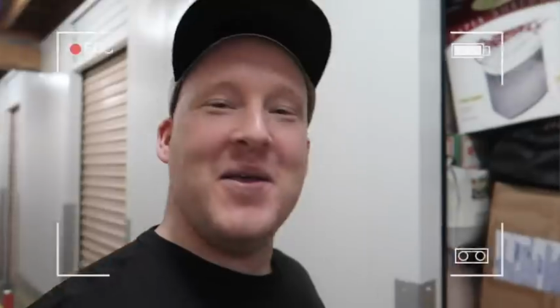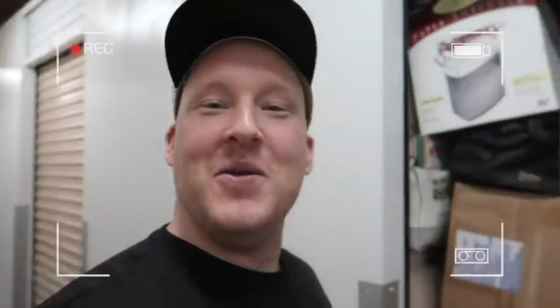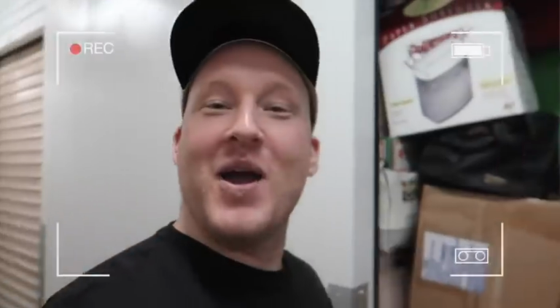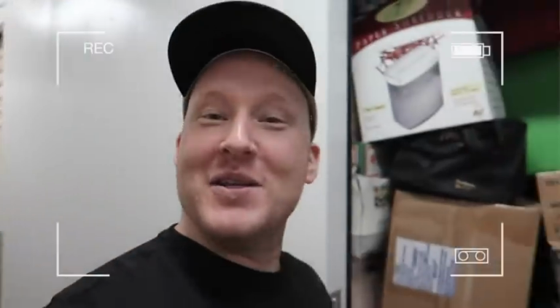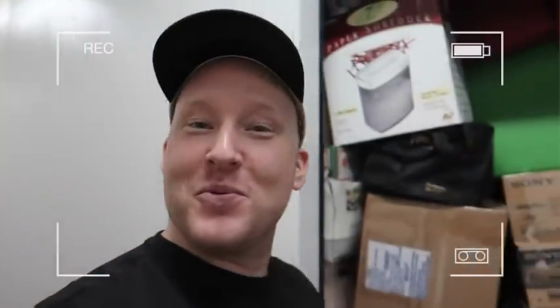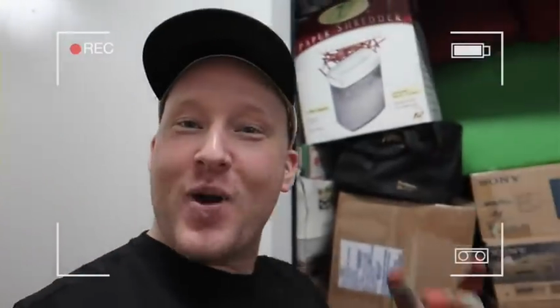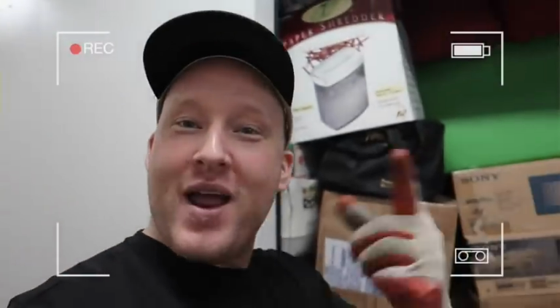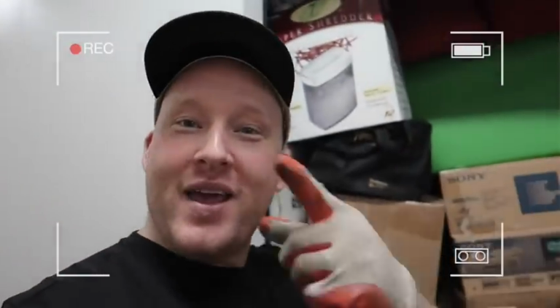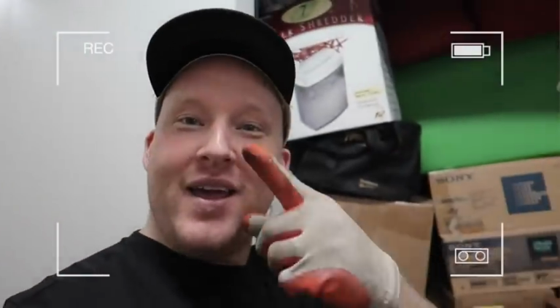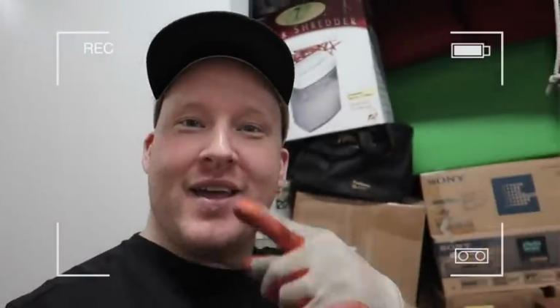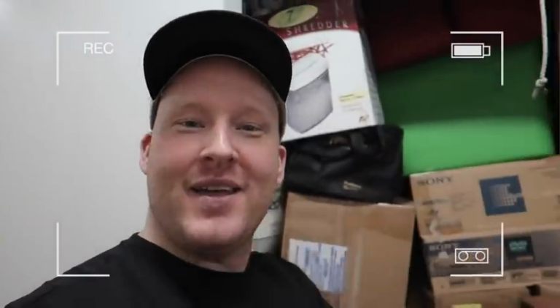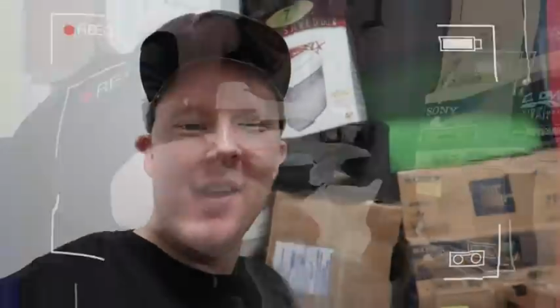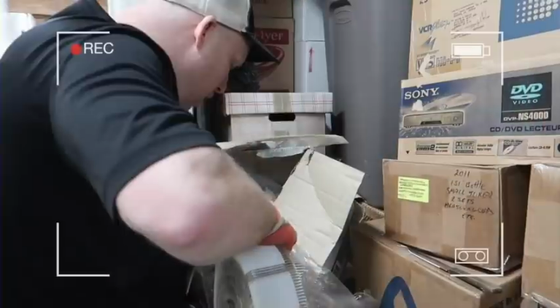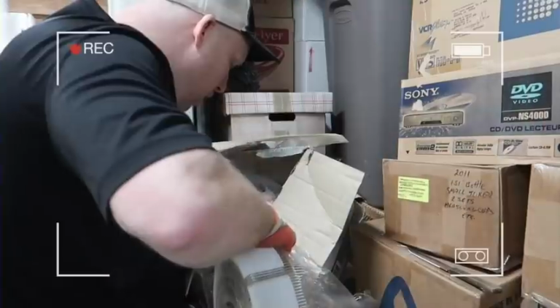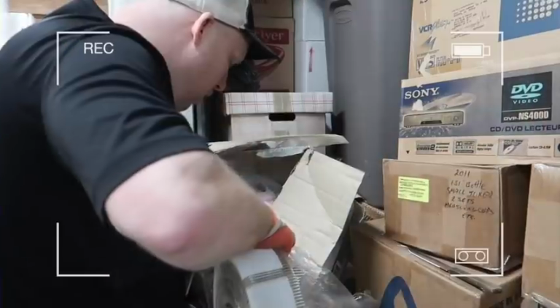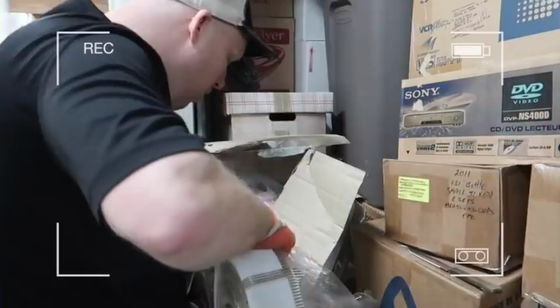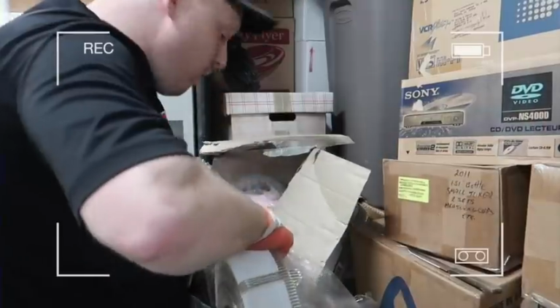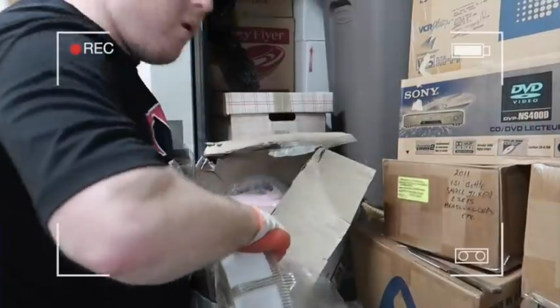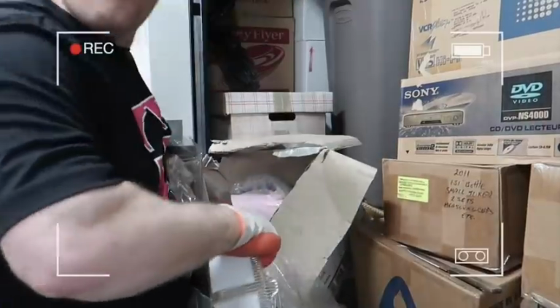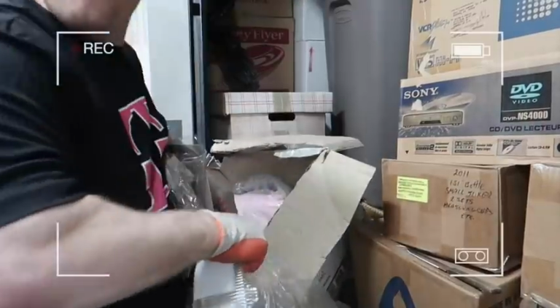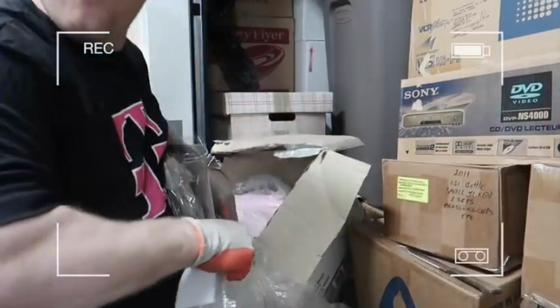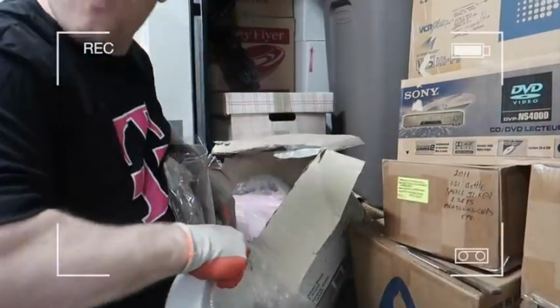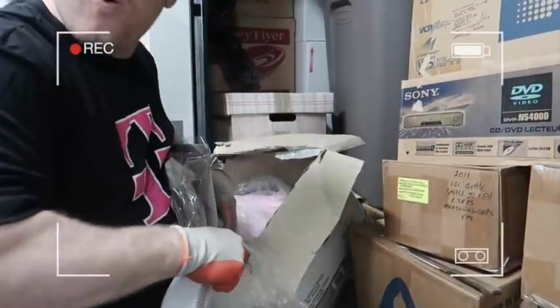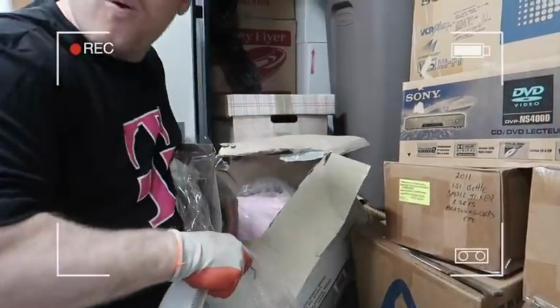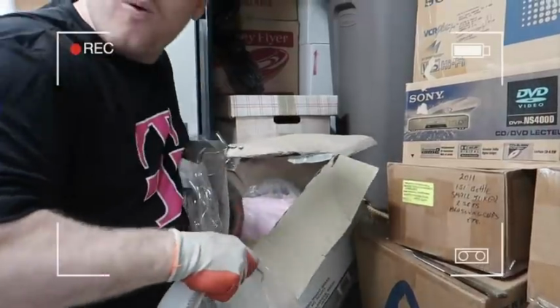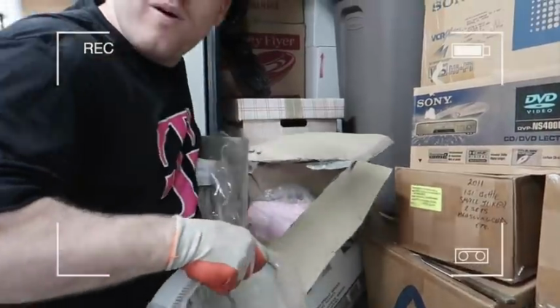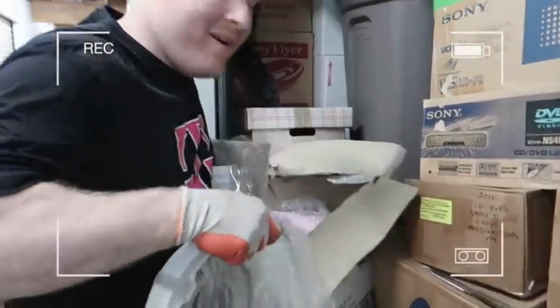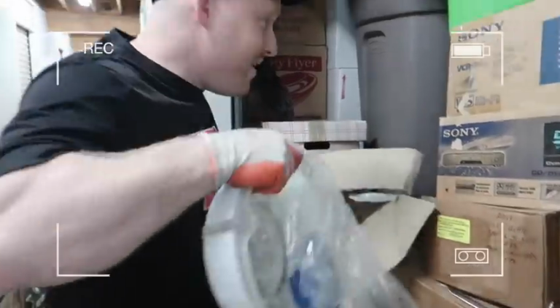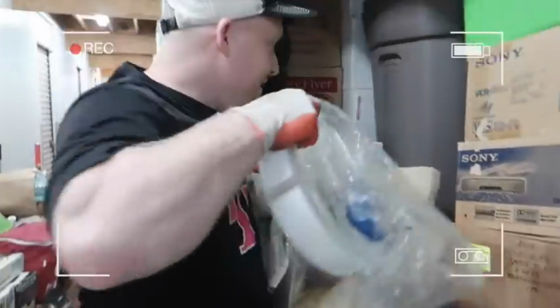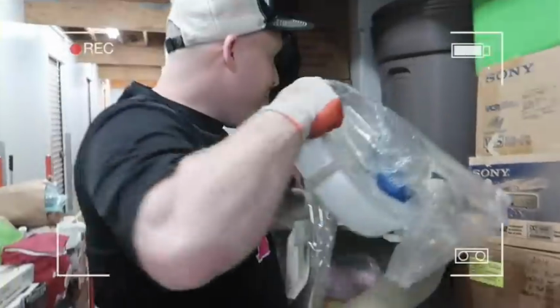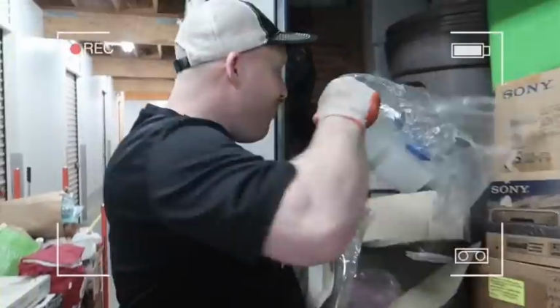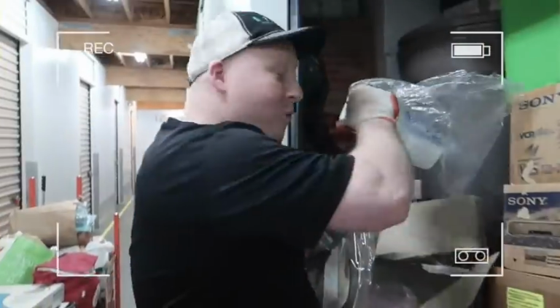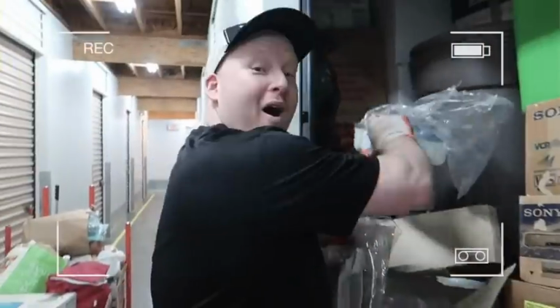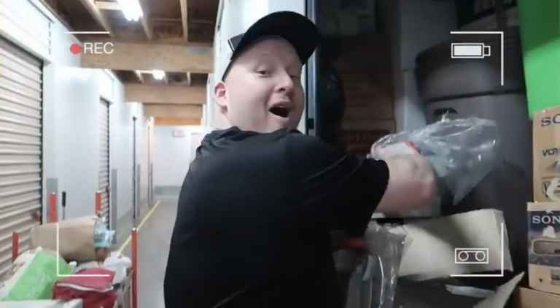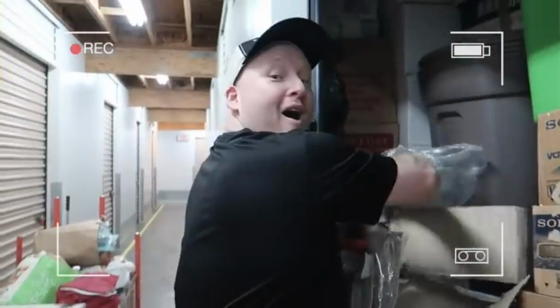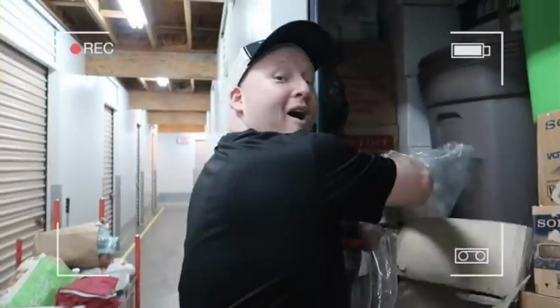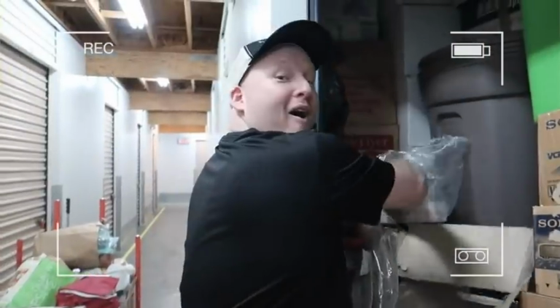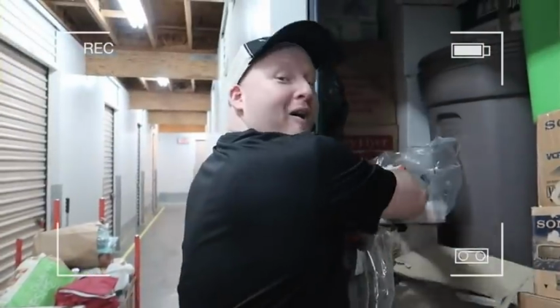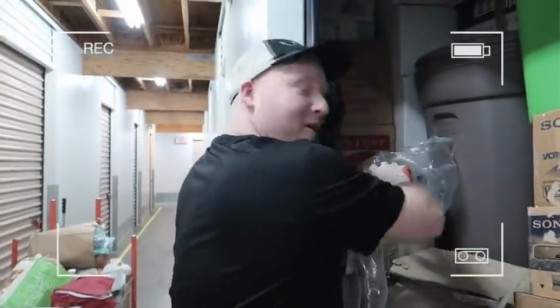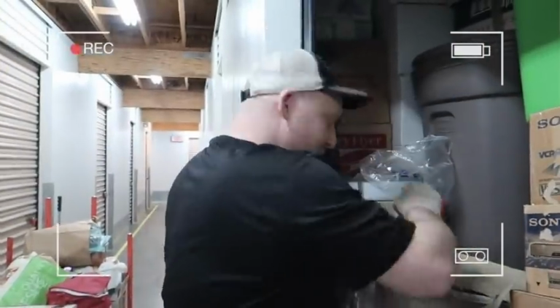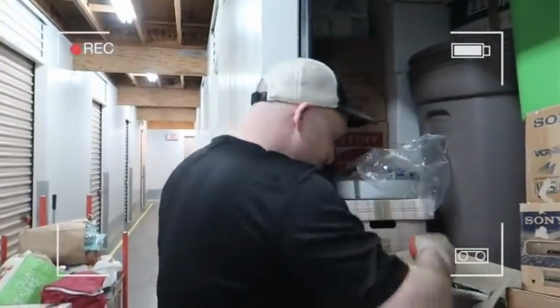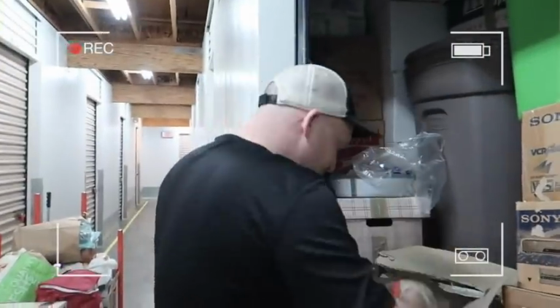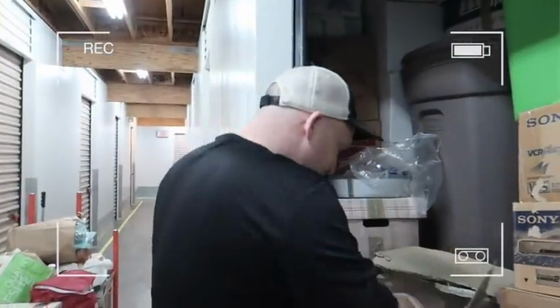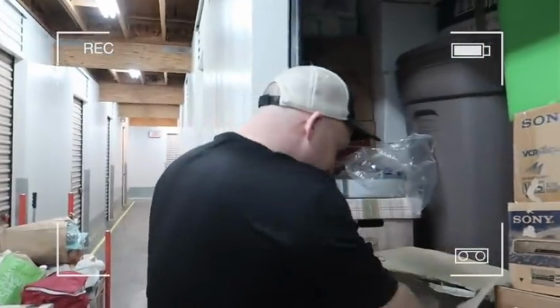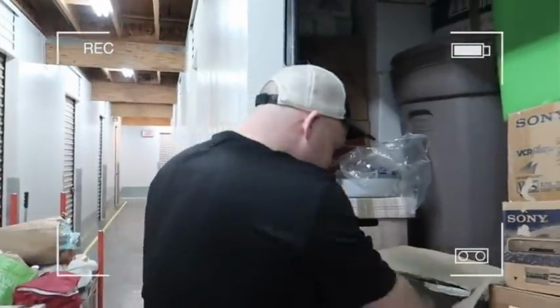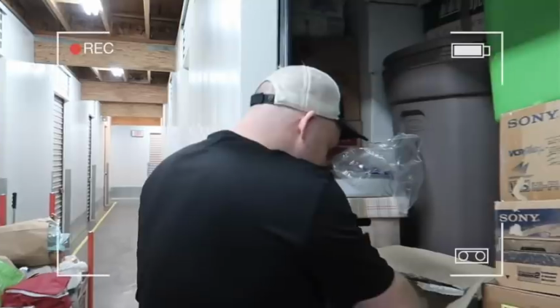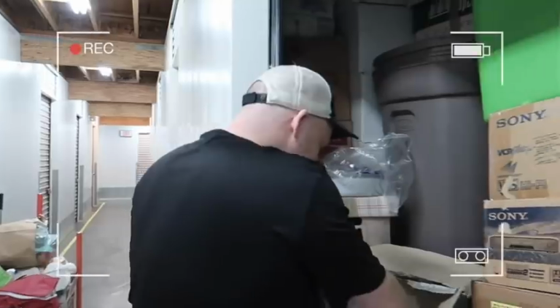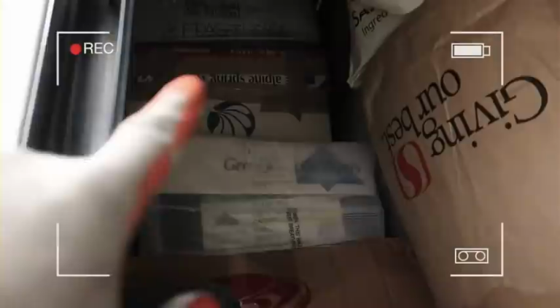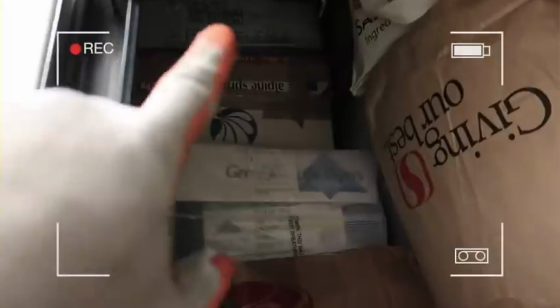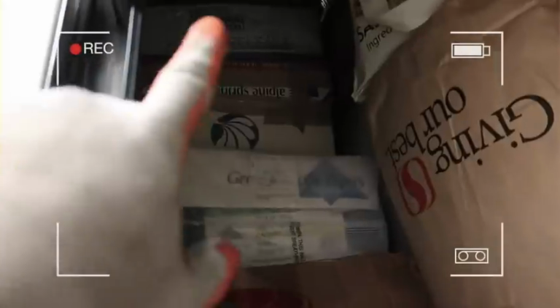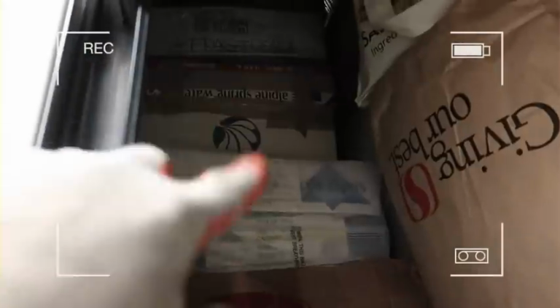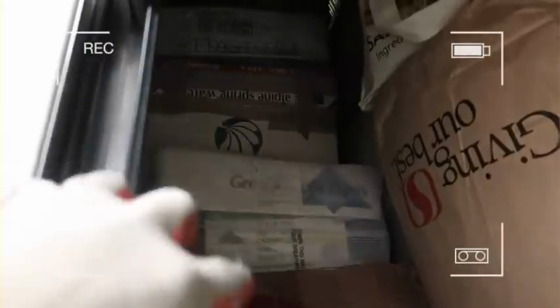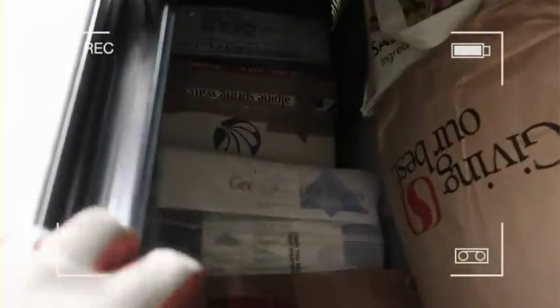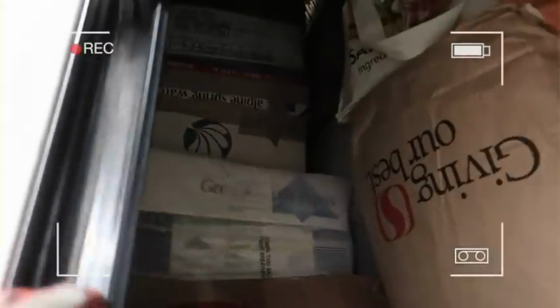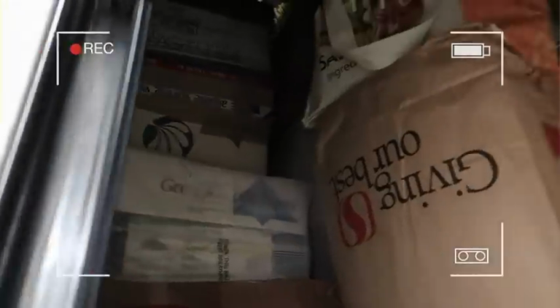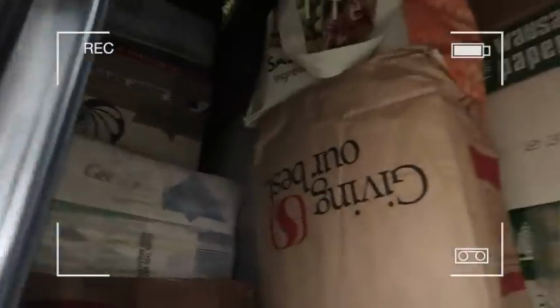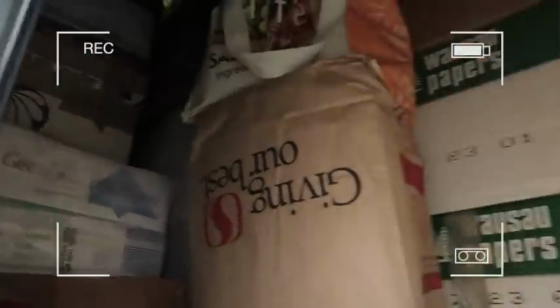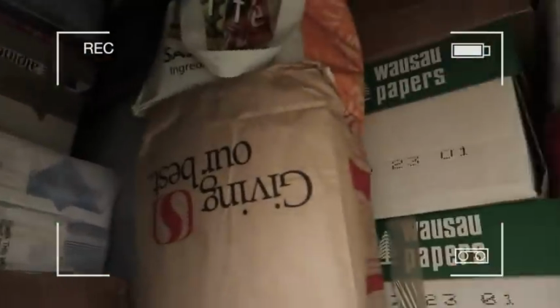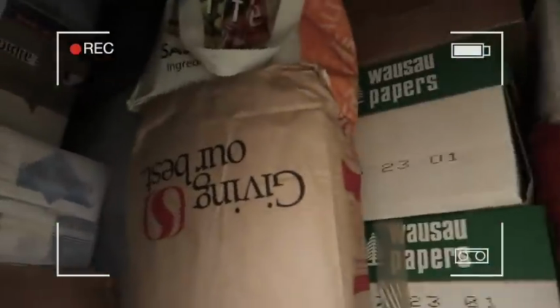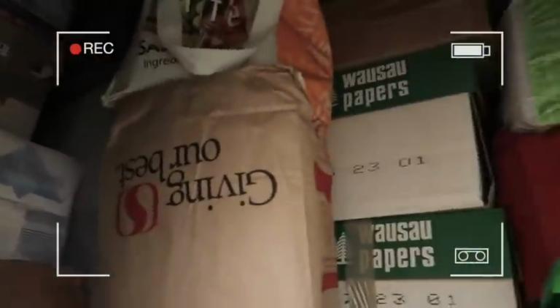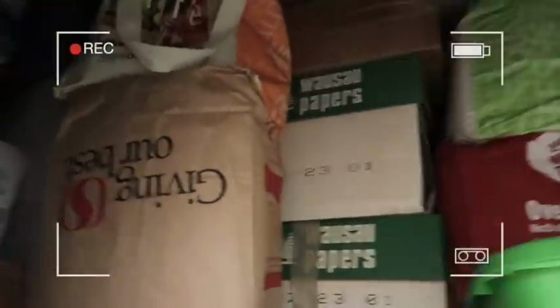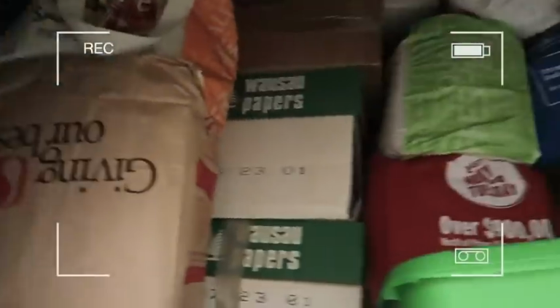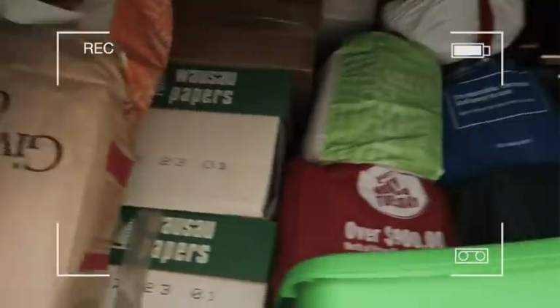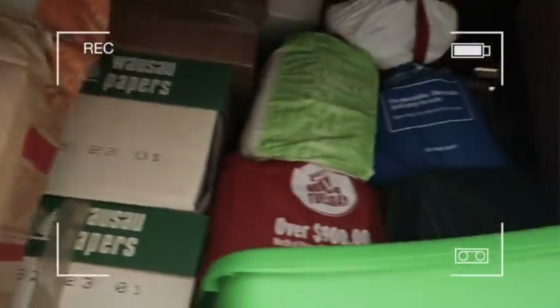They match! Whoa! We hit the jackpot, guys.